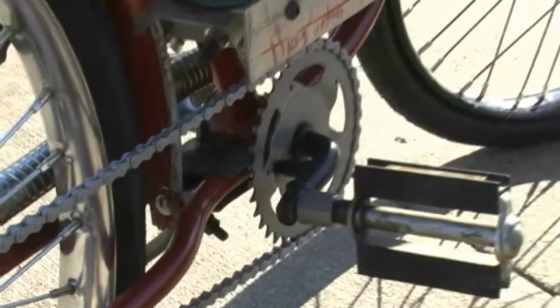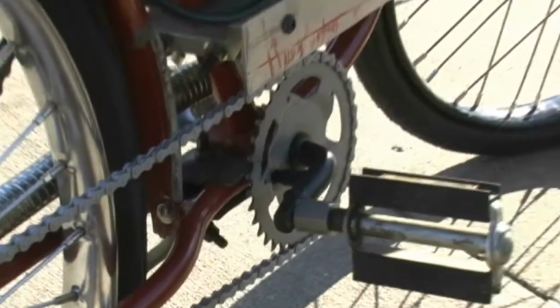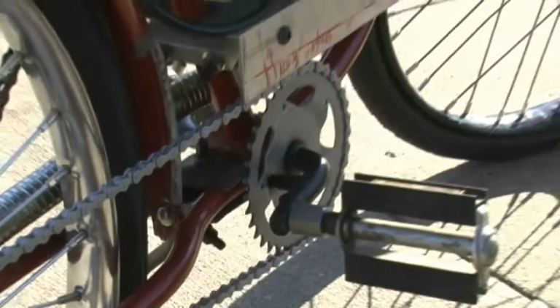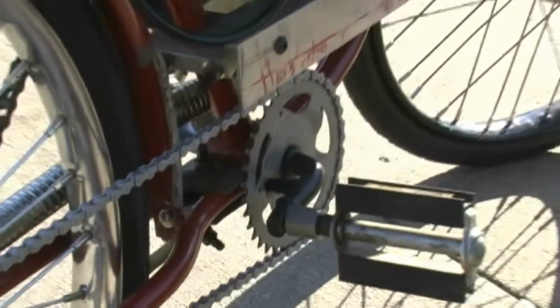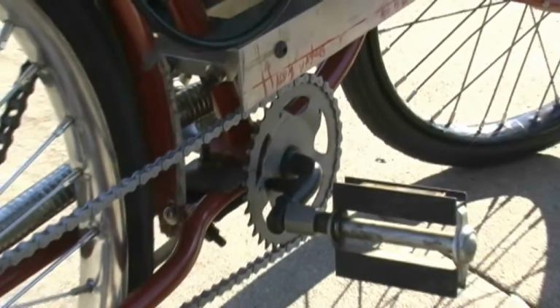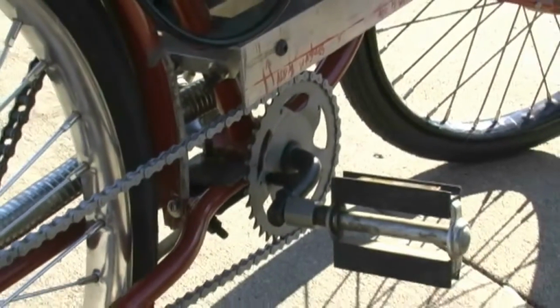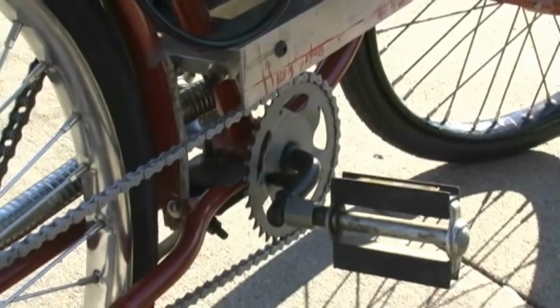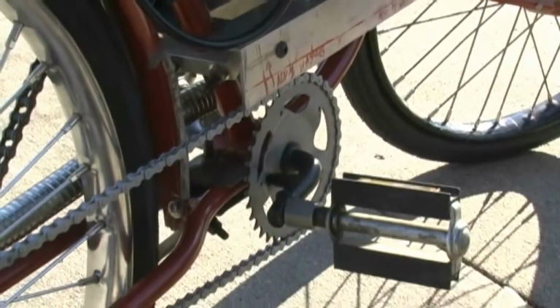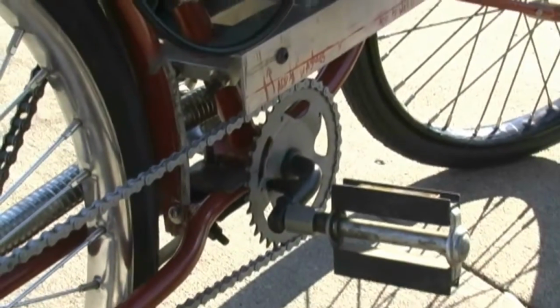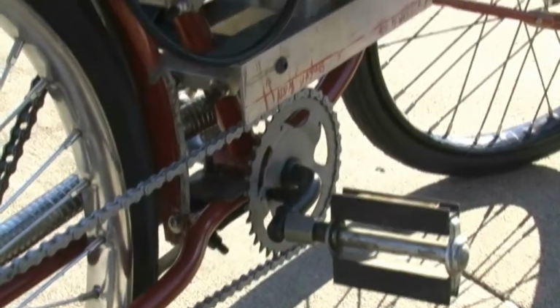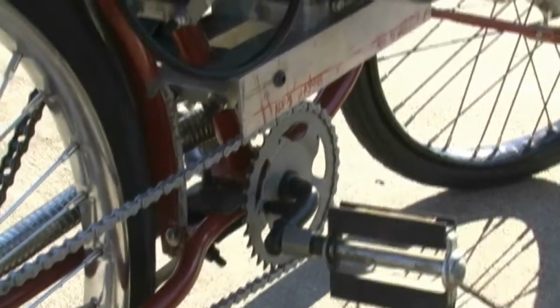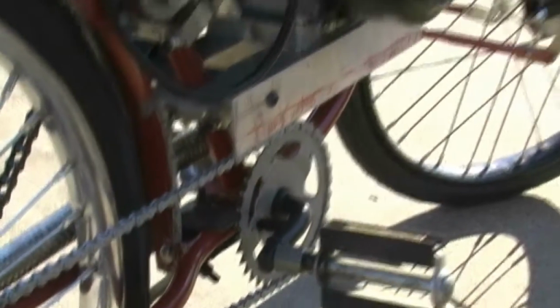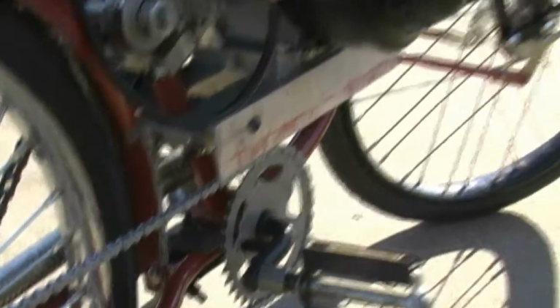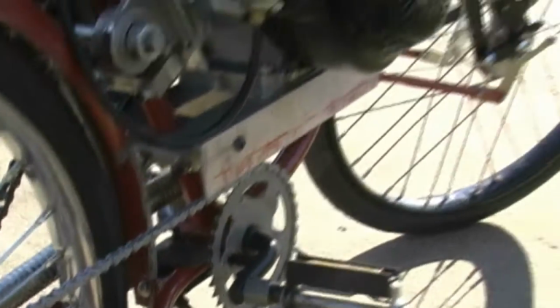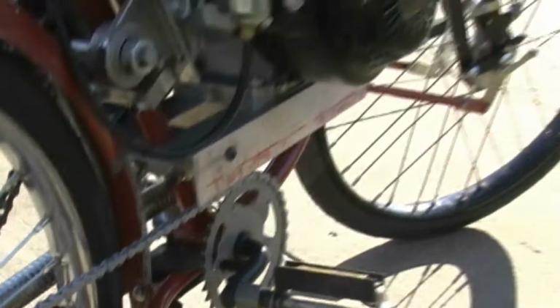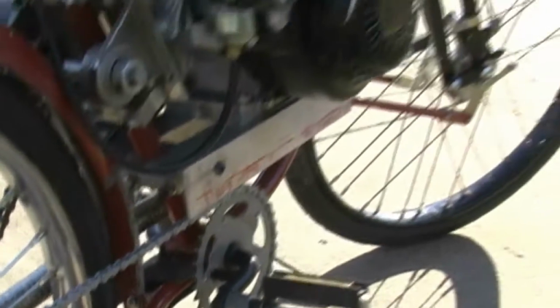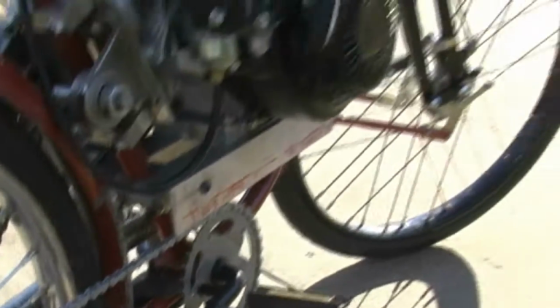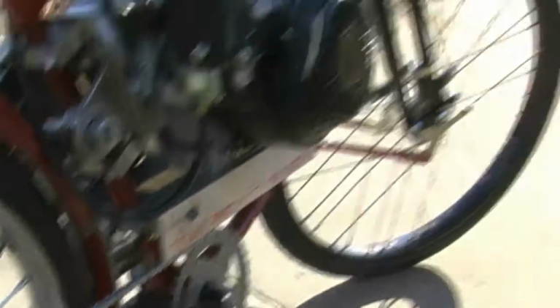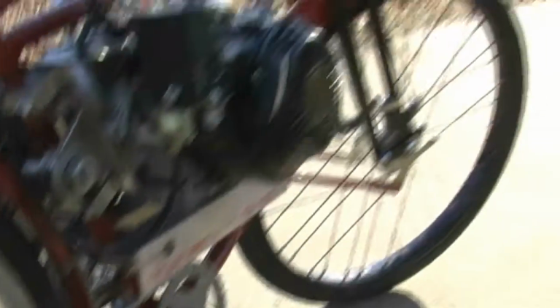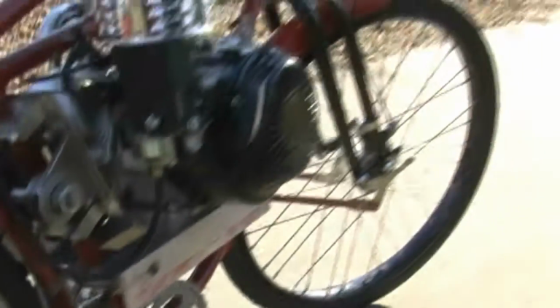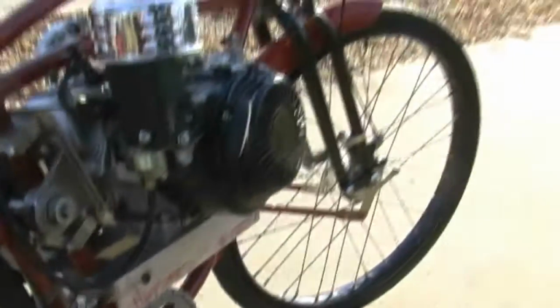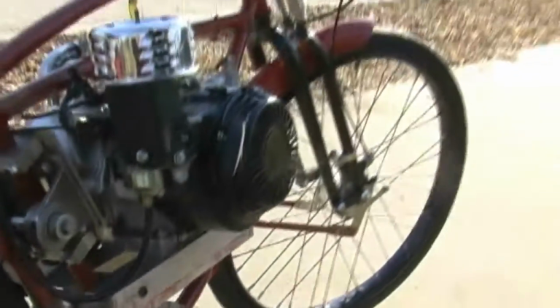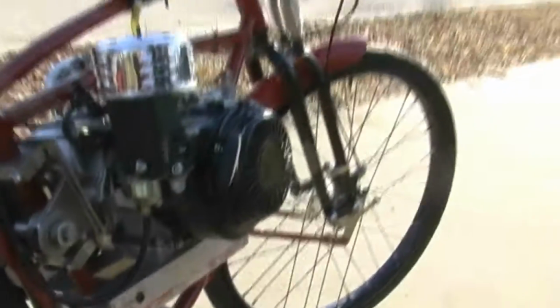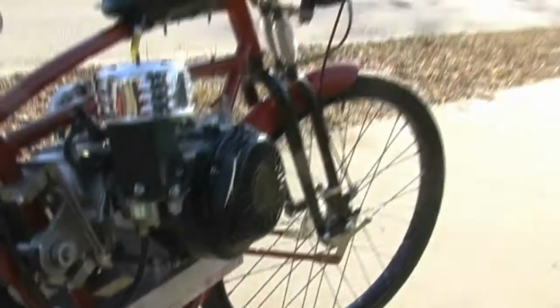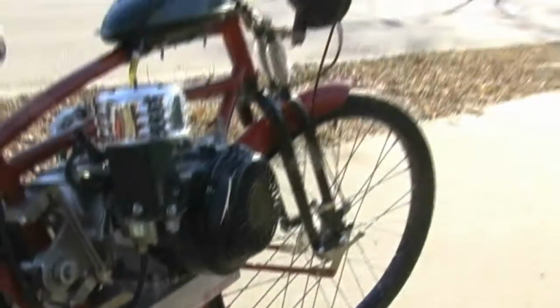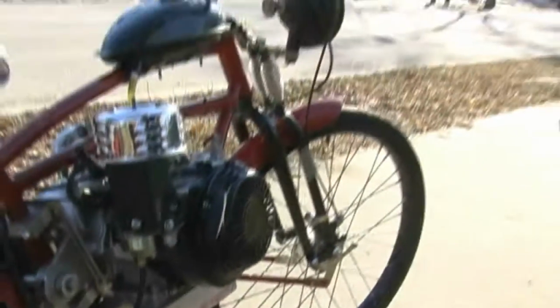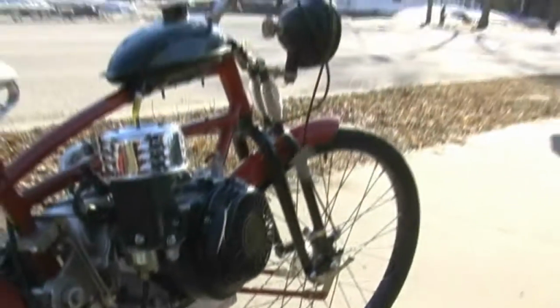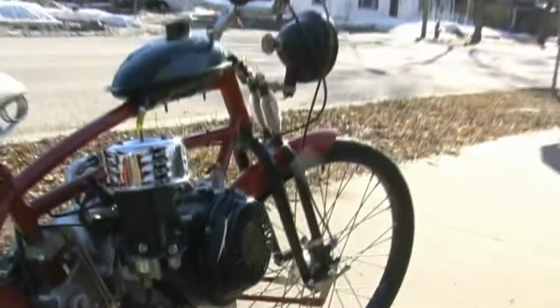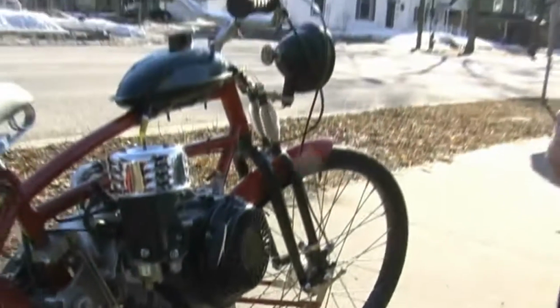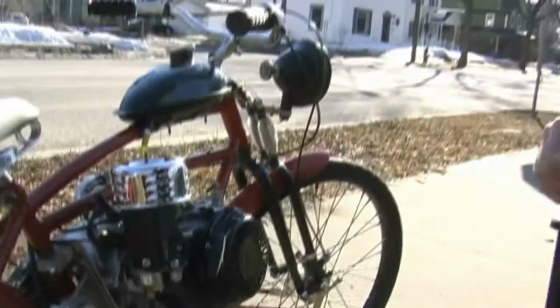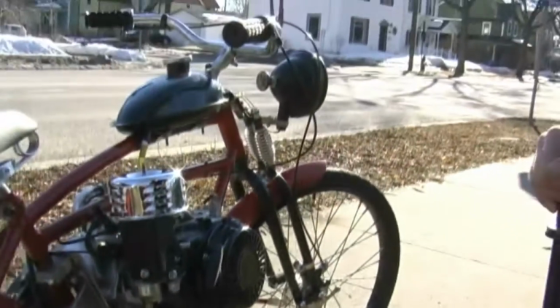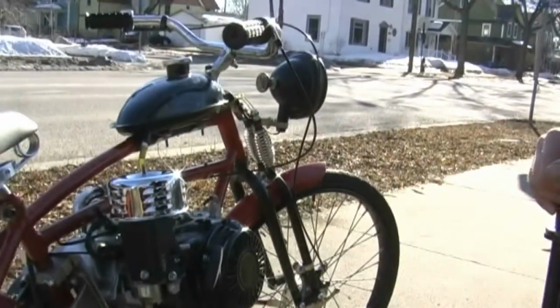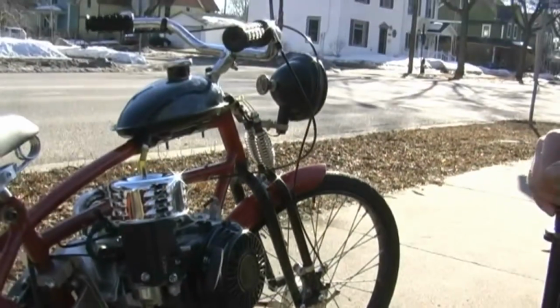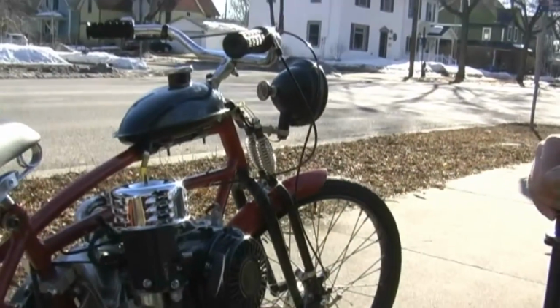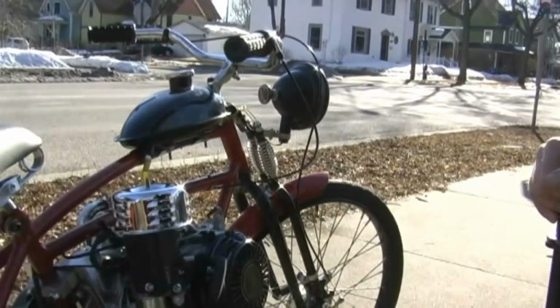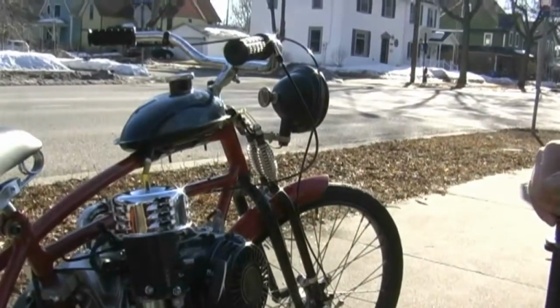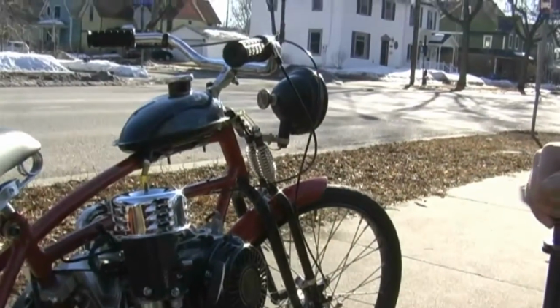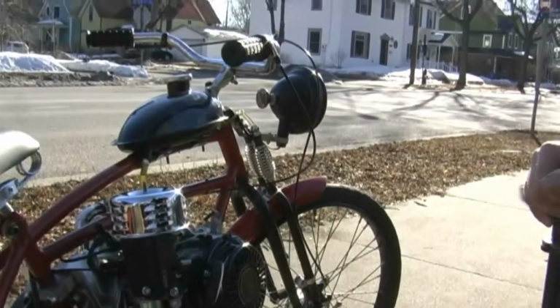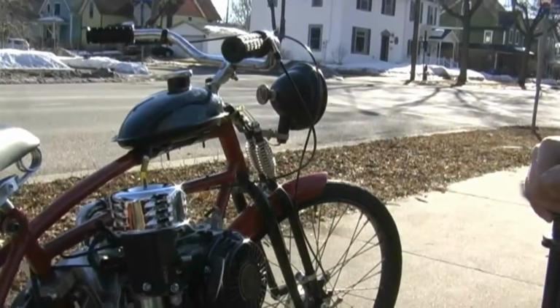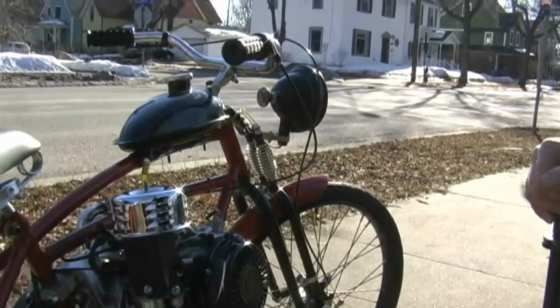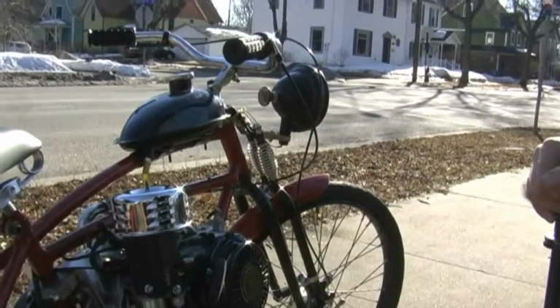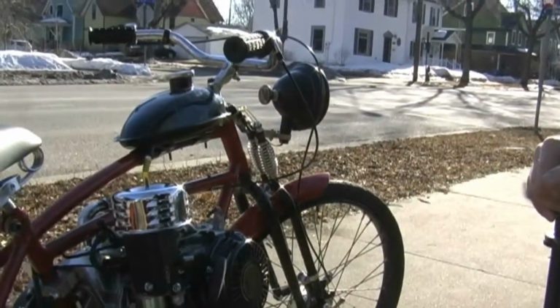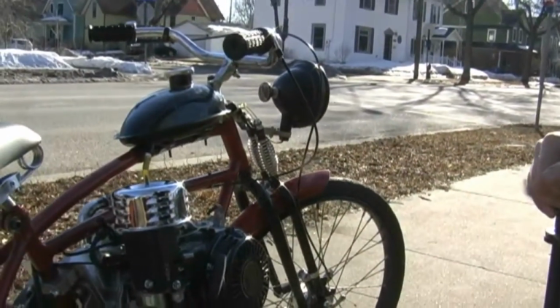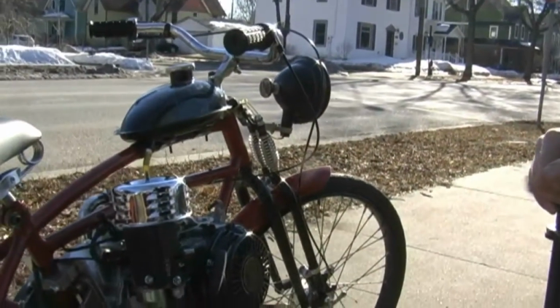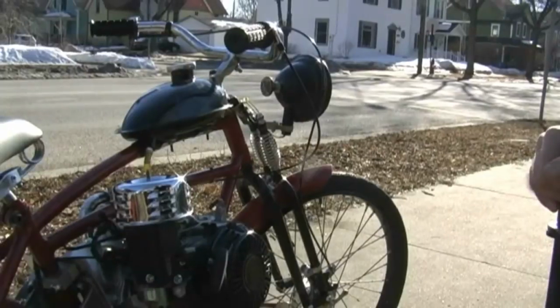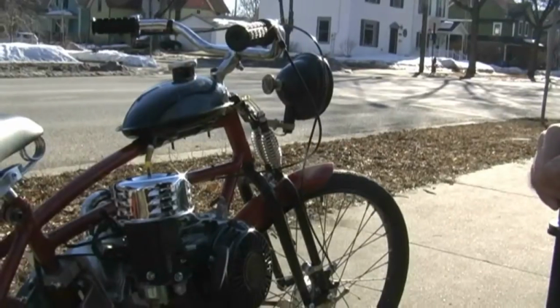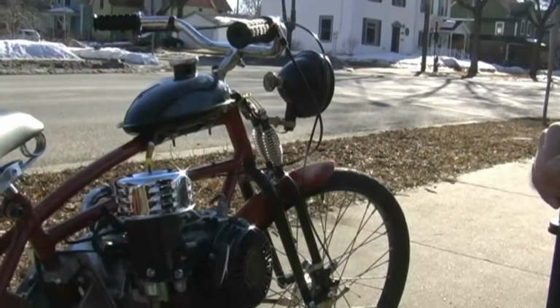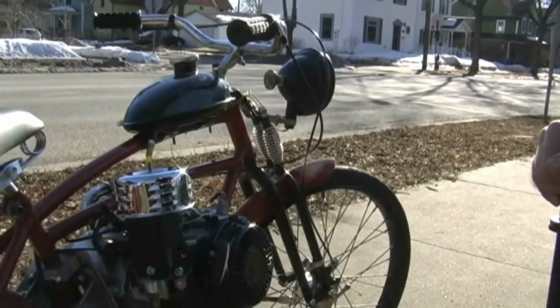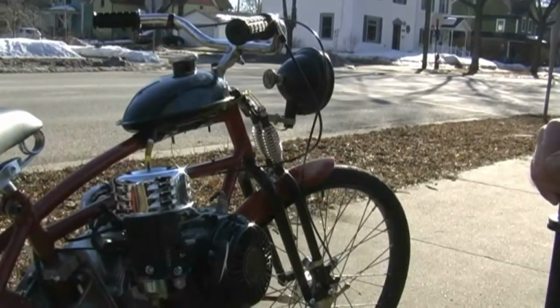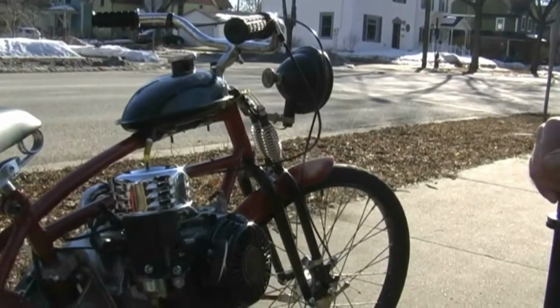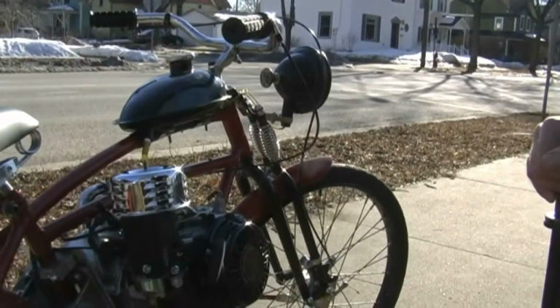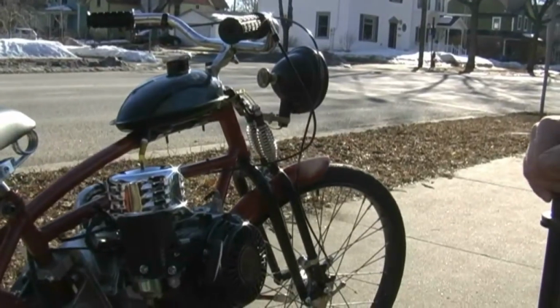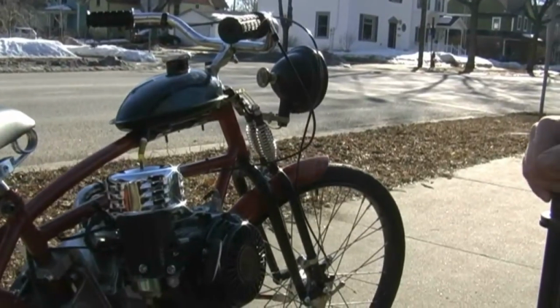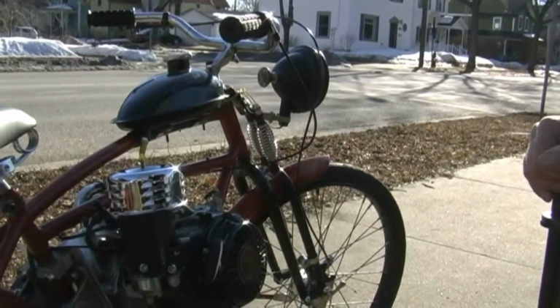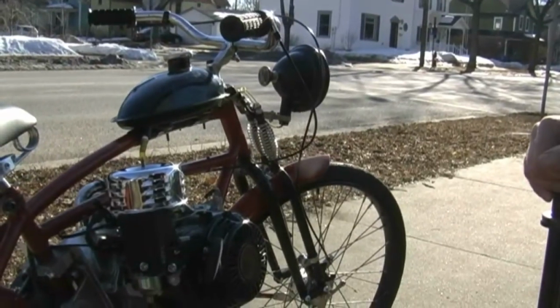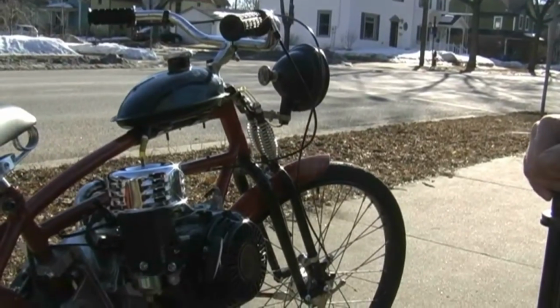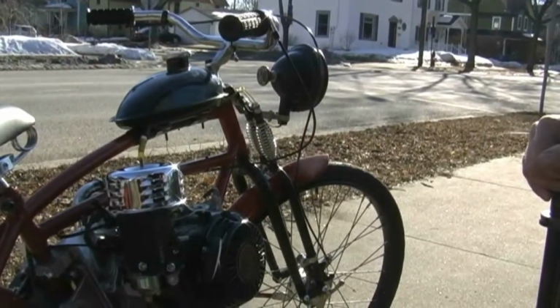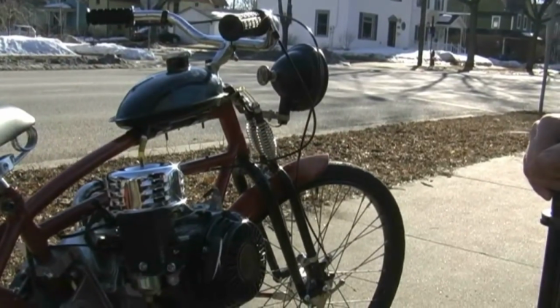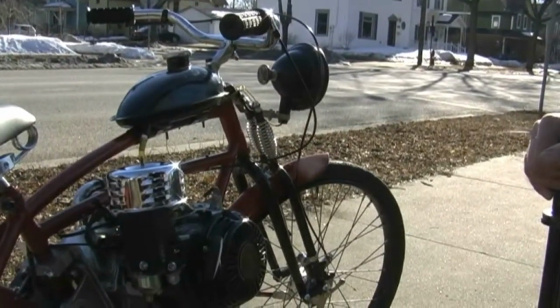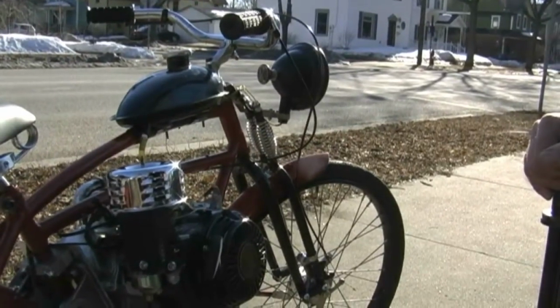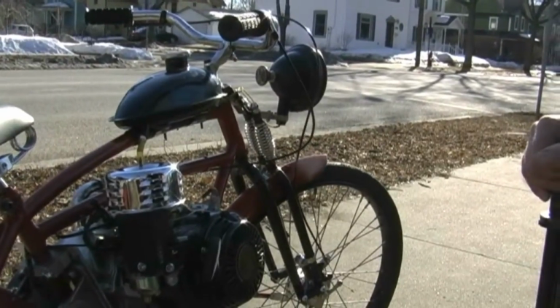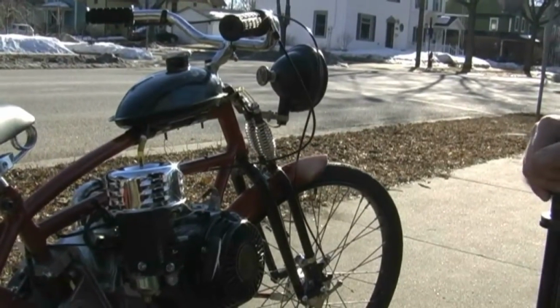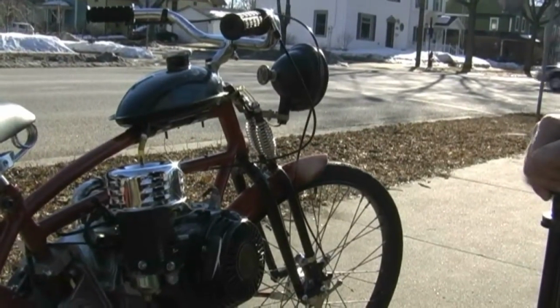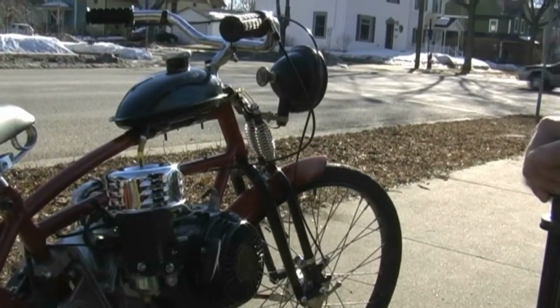The headlight is a 1914 S&M — what you'd find on a period-correct Harley in its day.